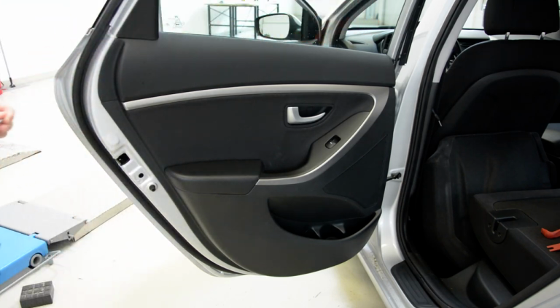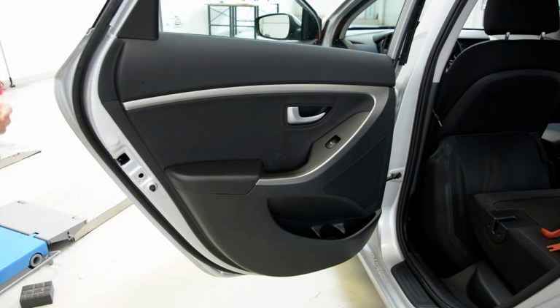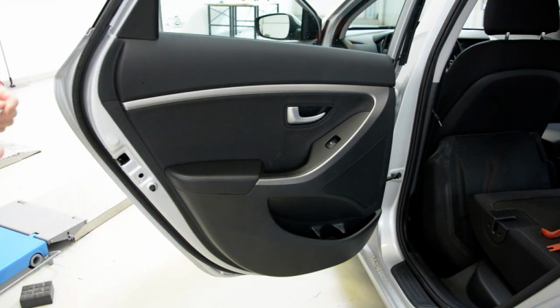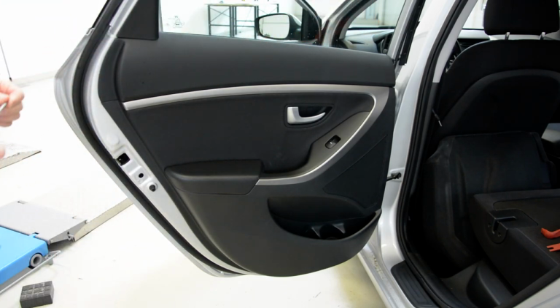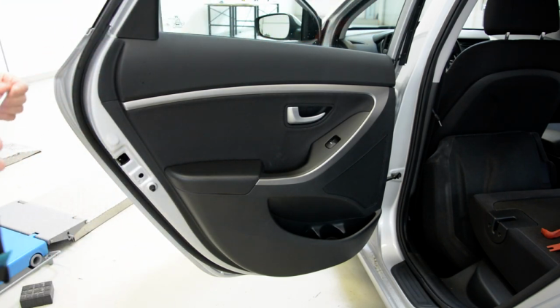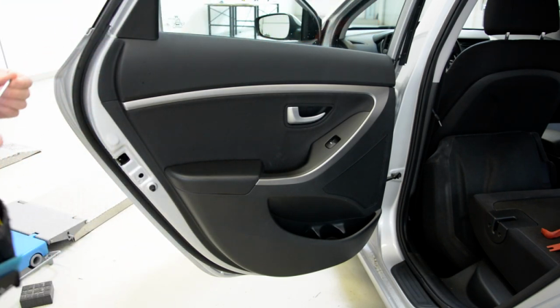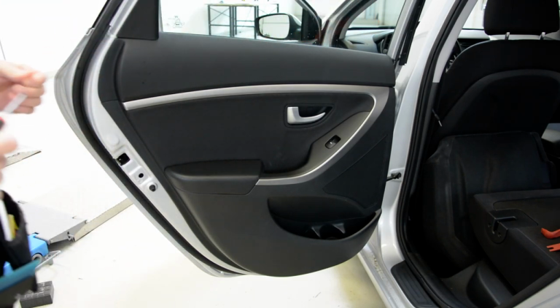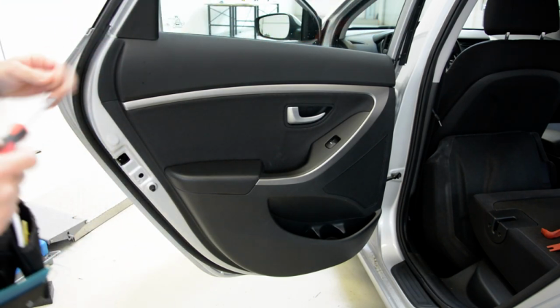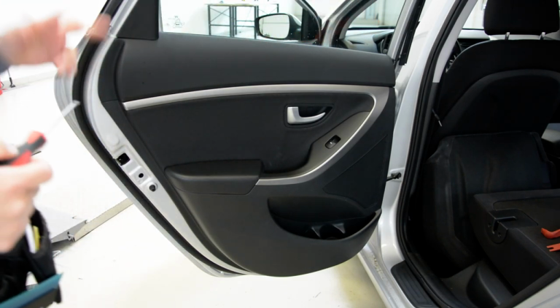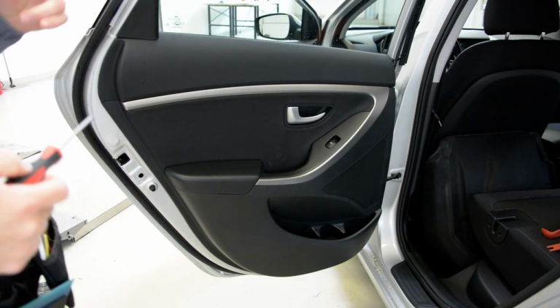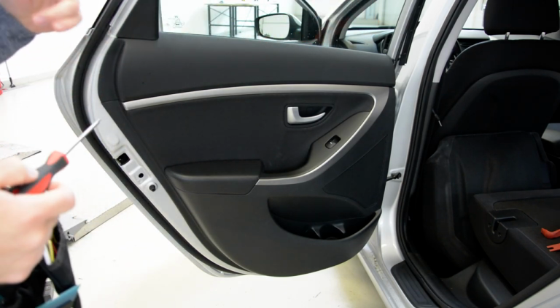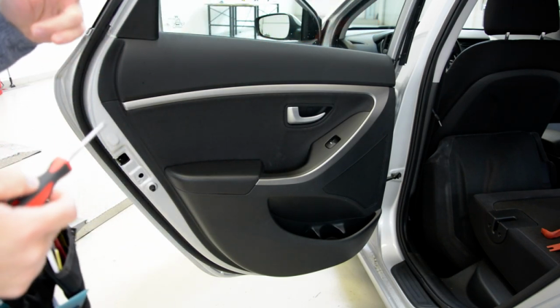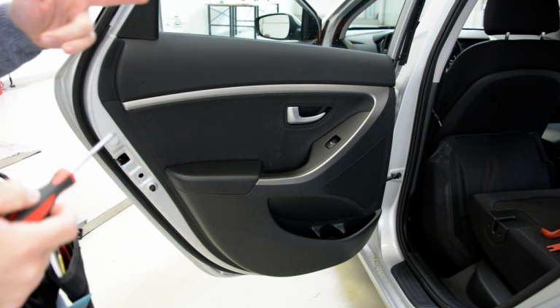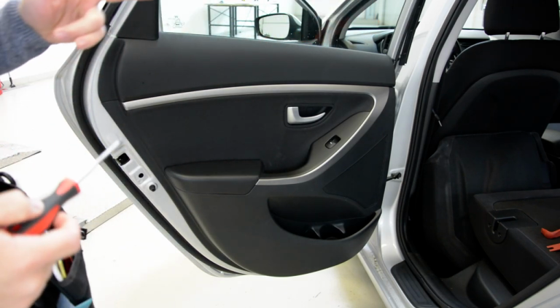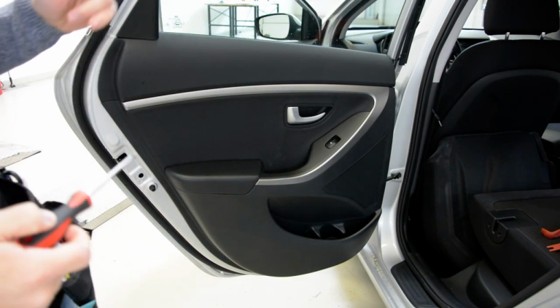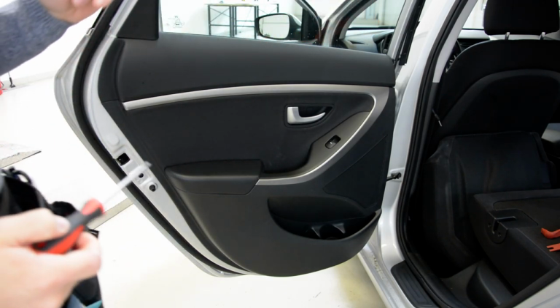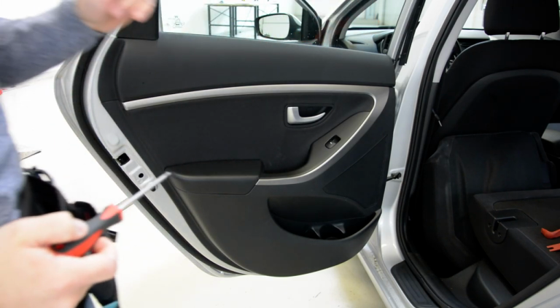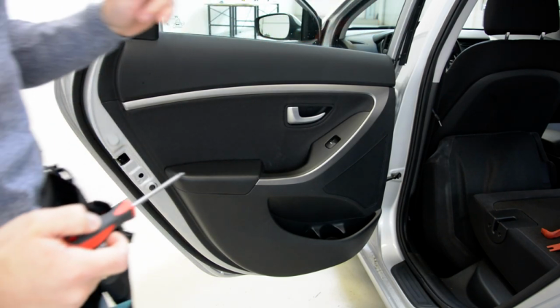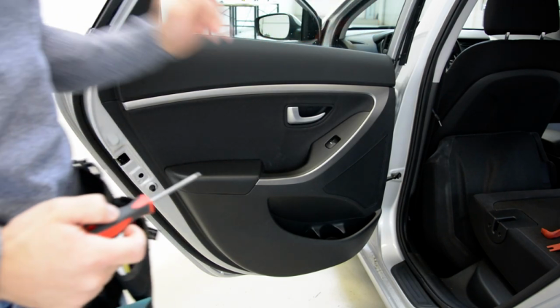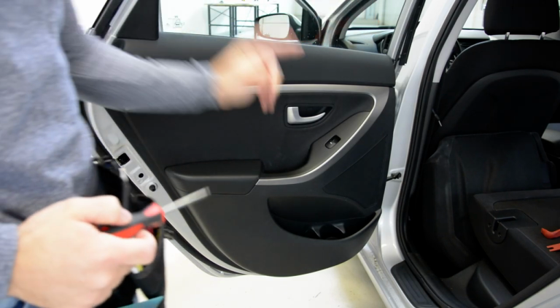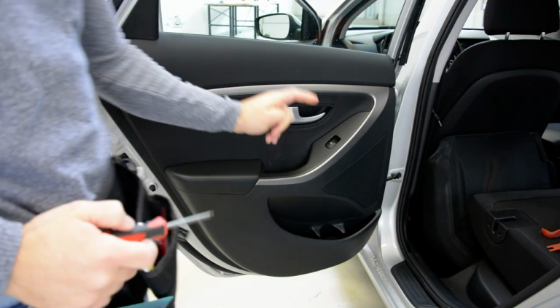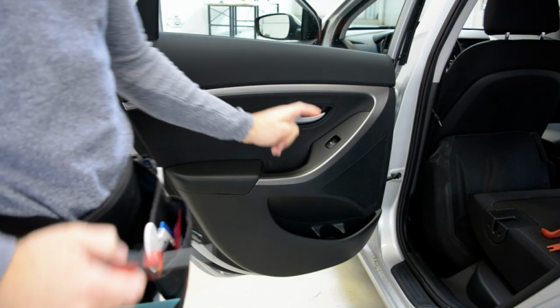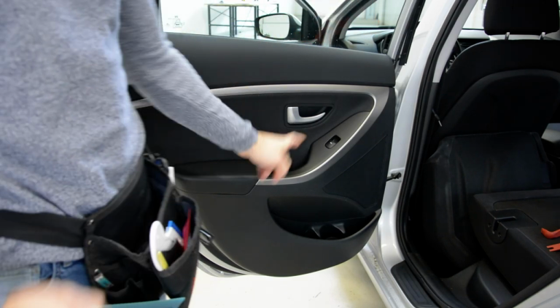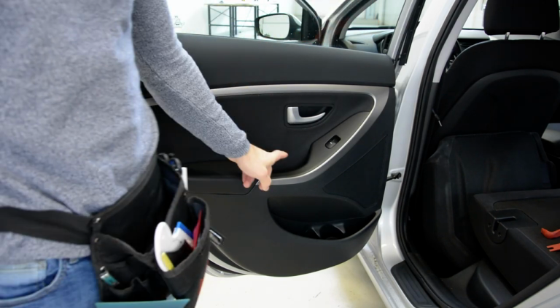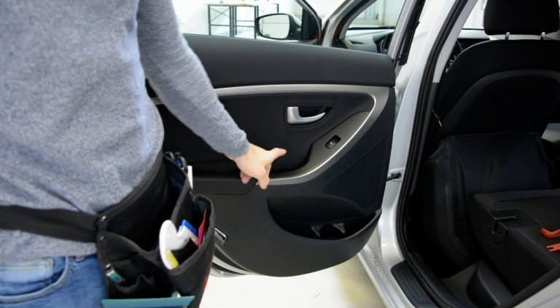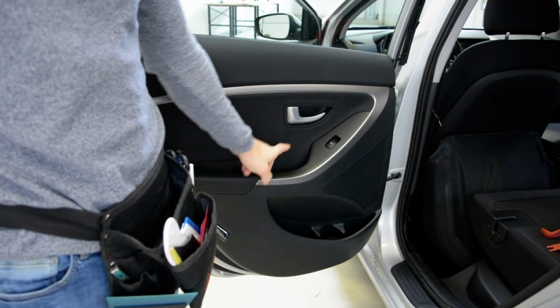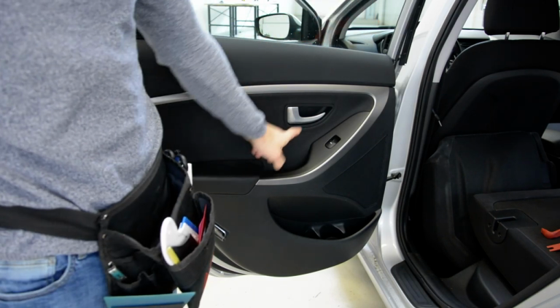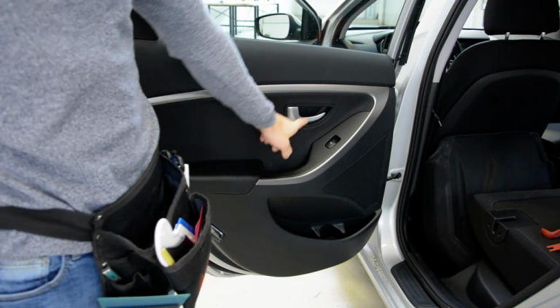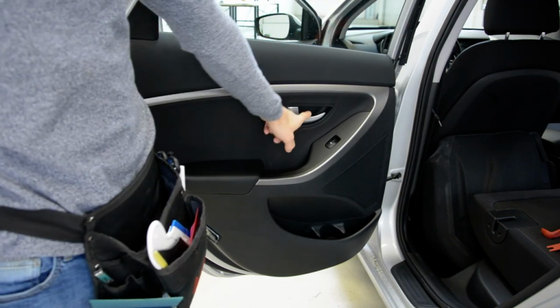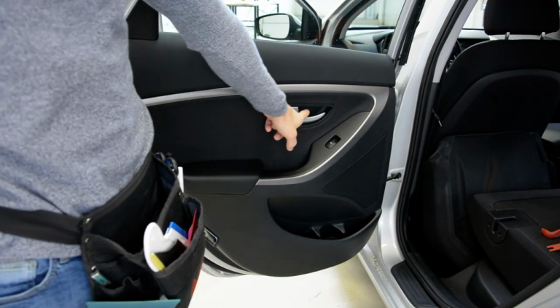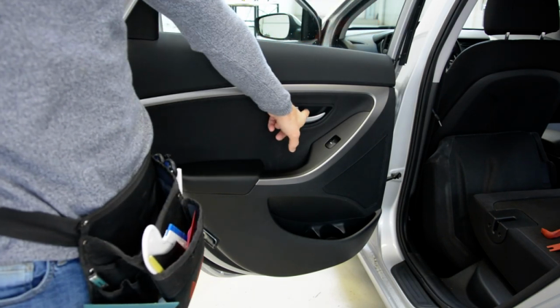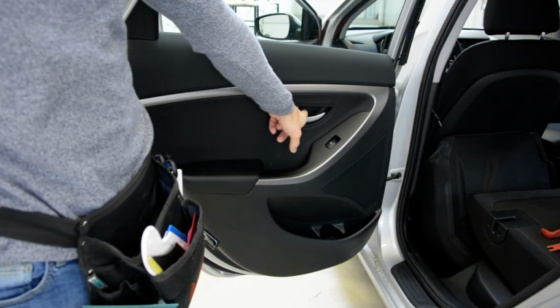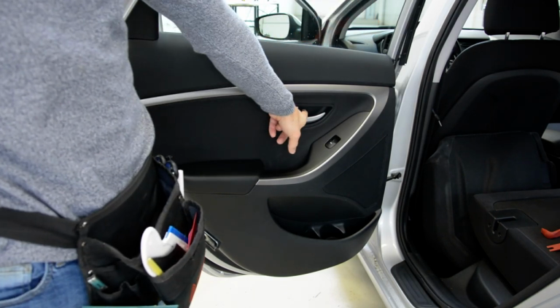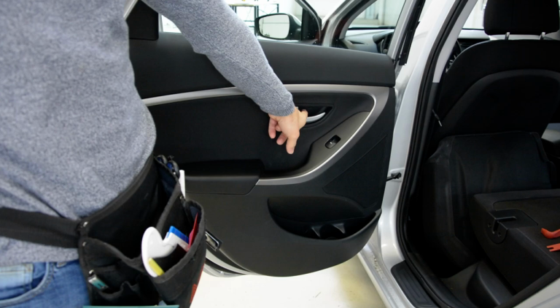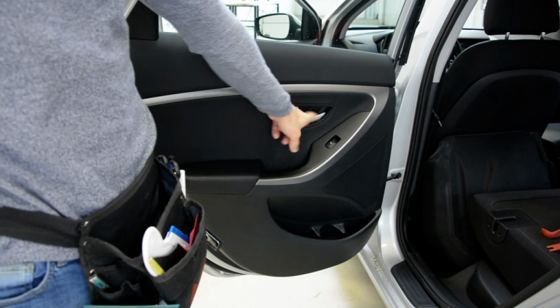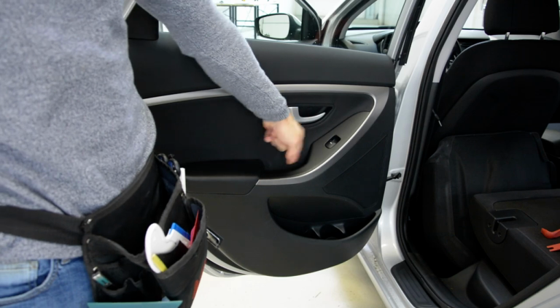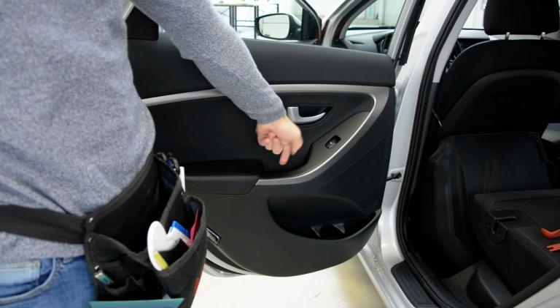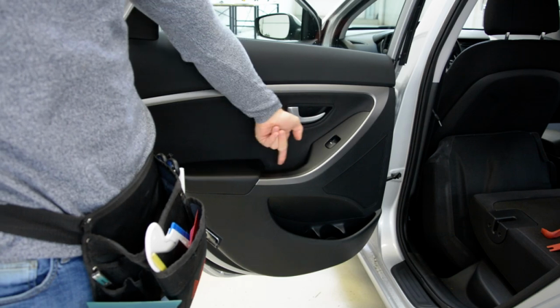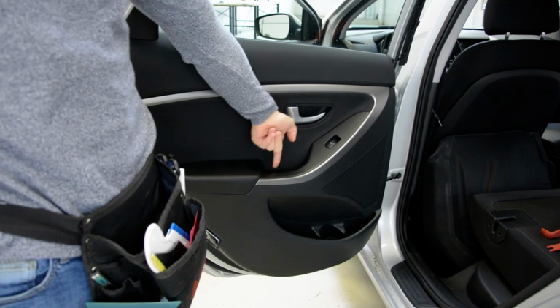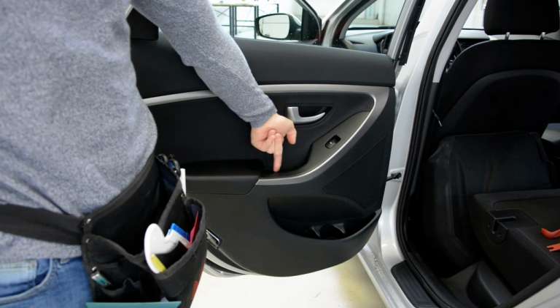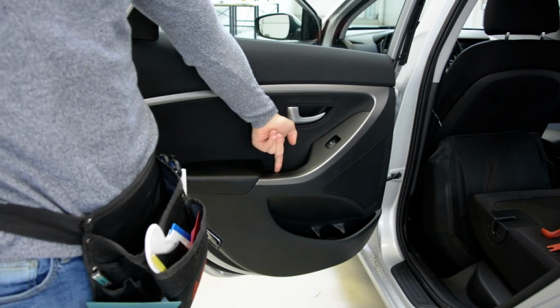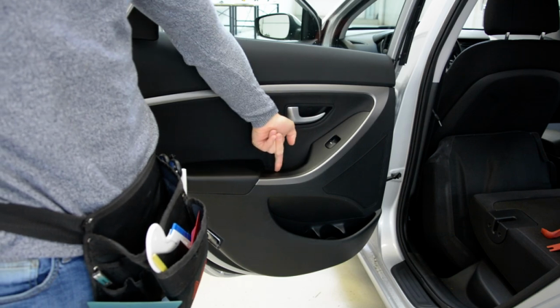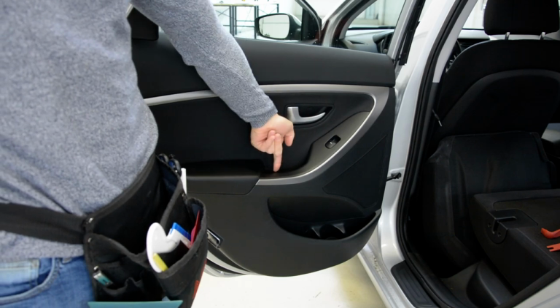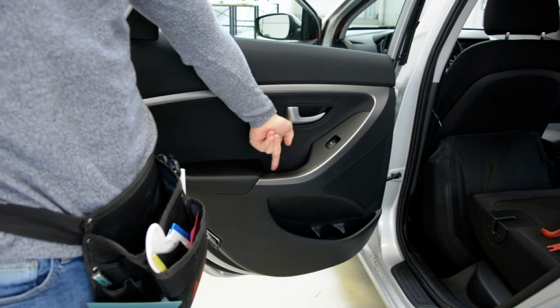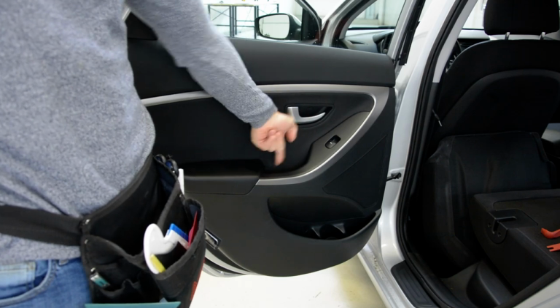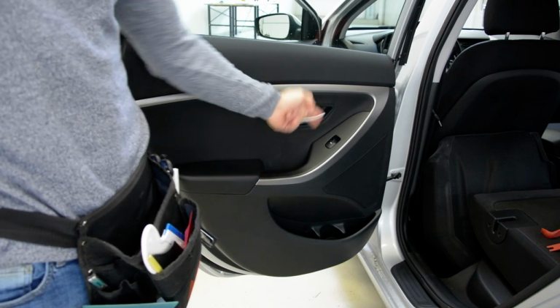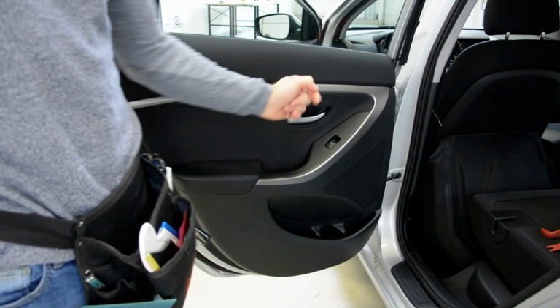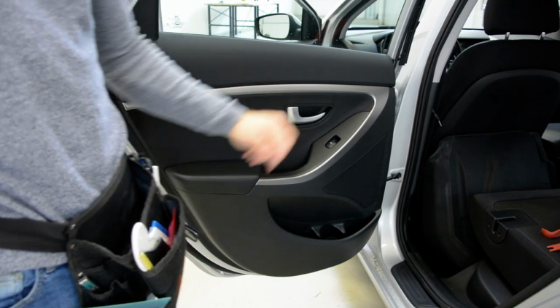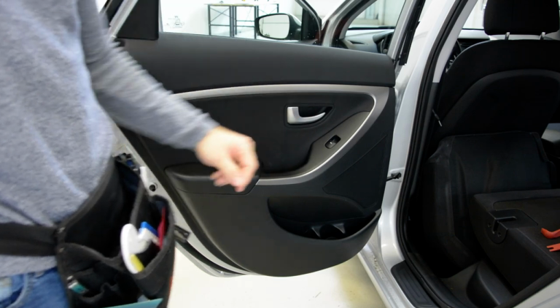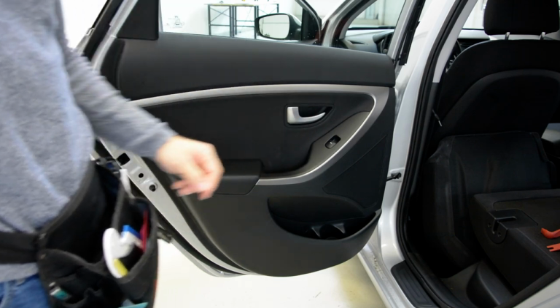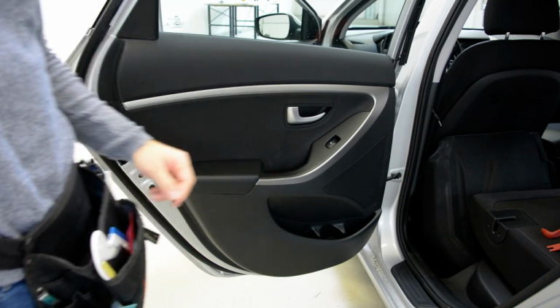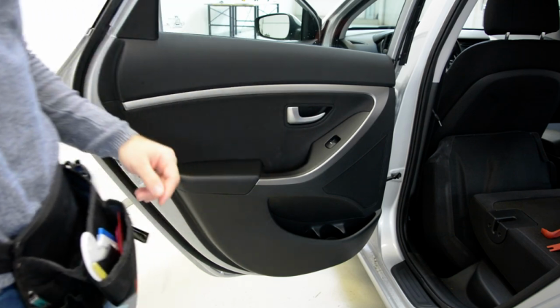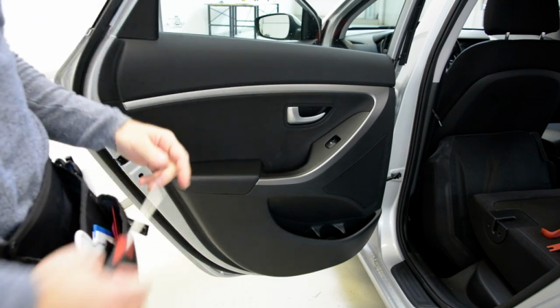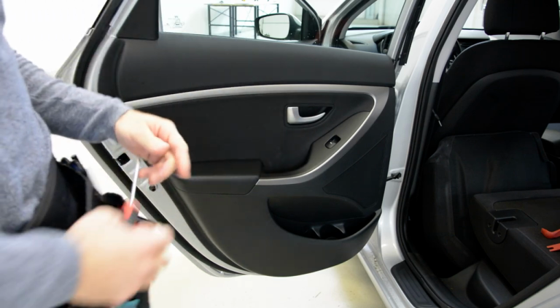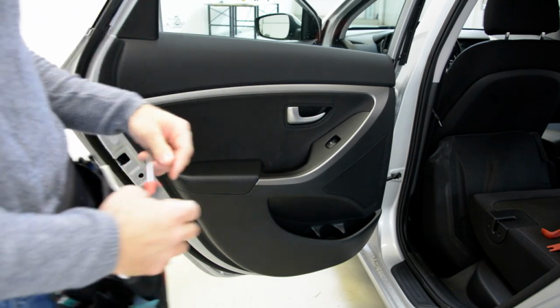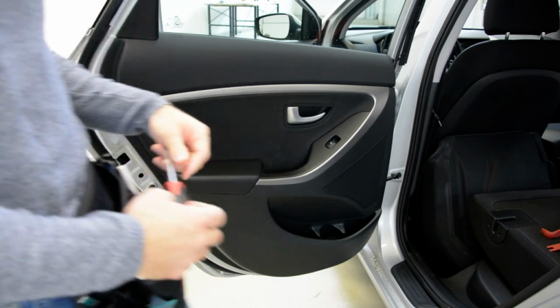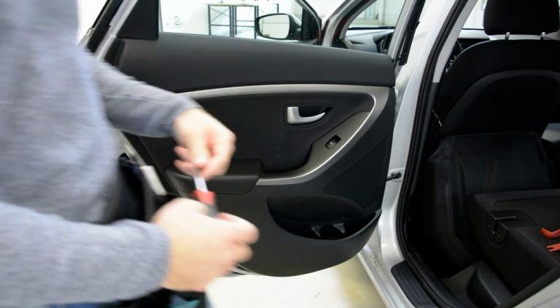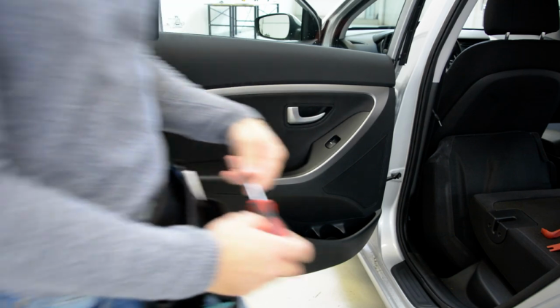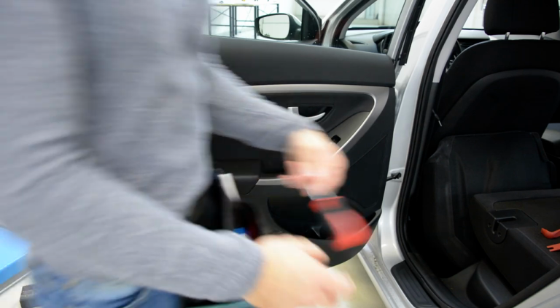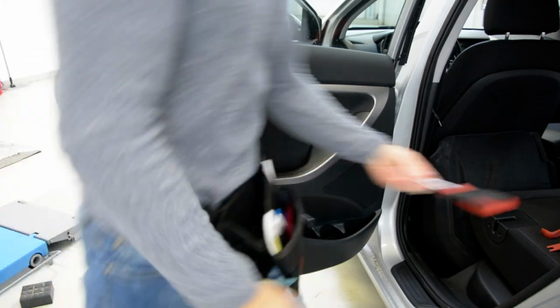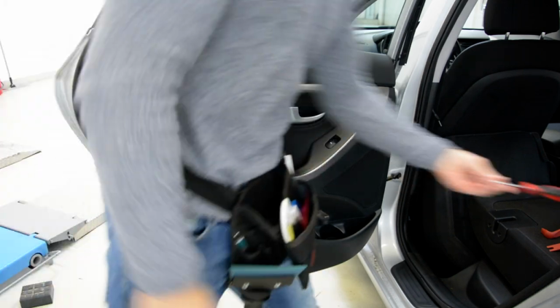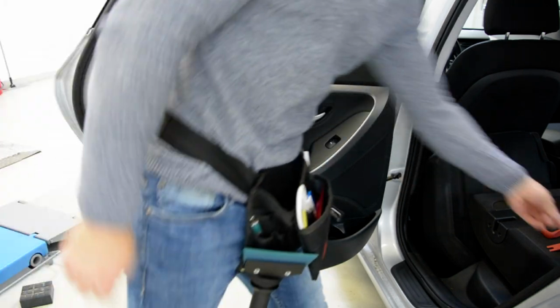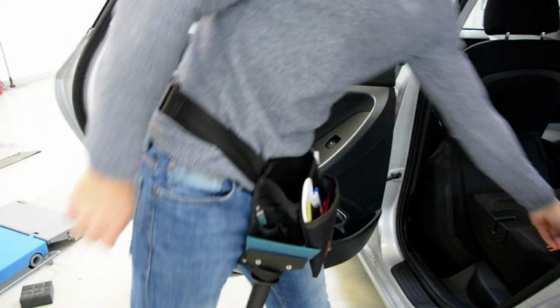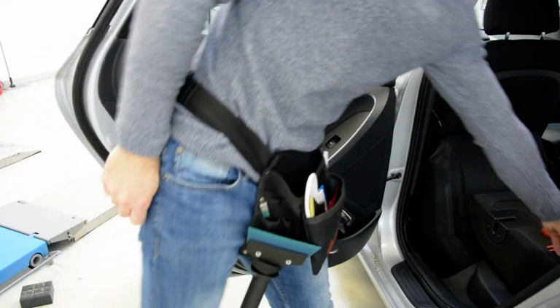You will have two screws. You will have one here, one here. Let's remove that.